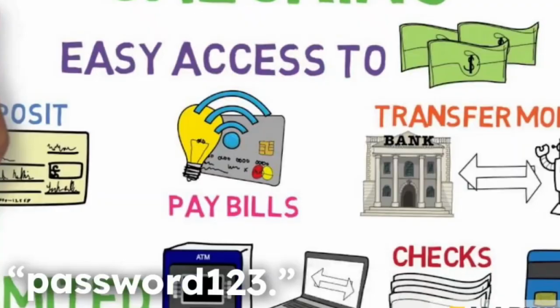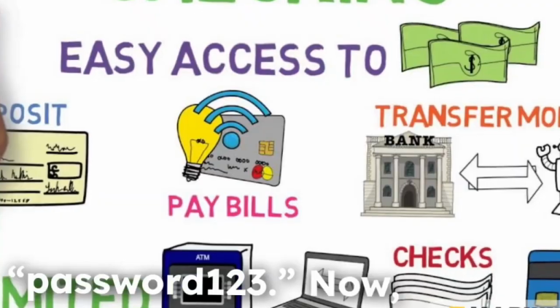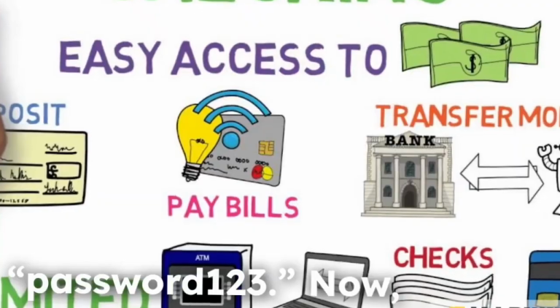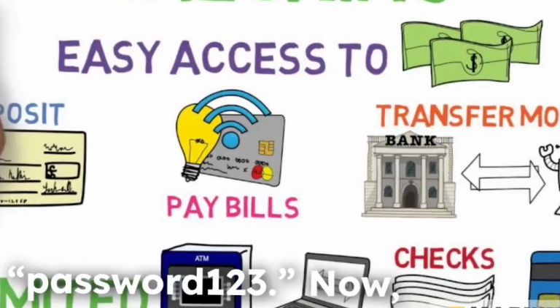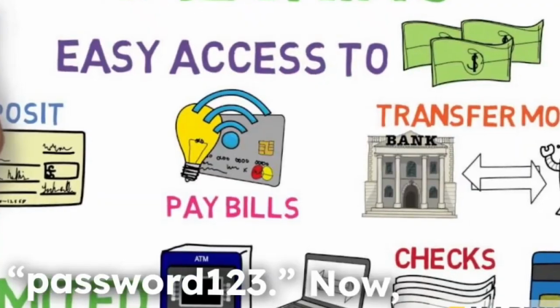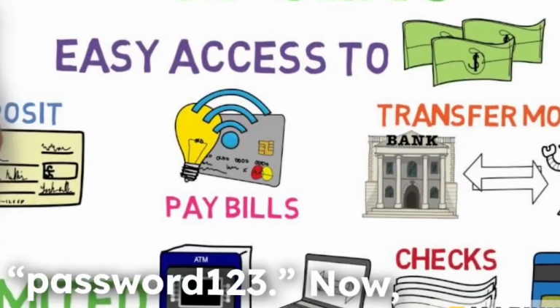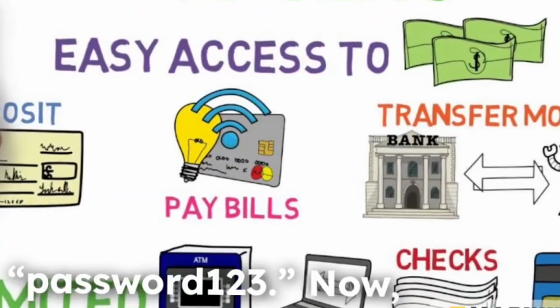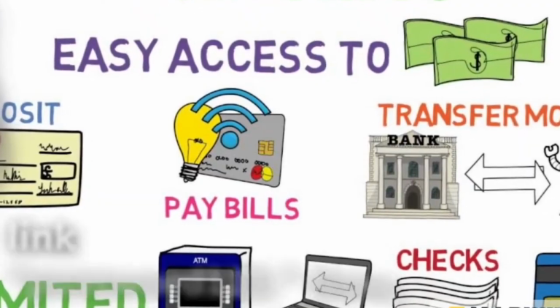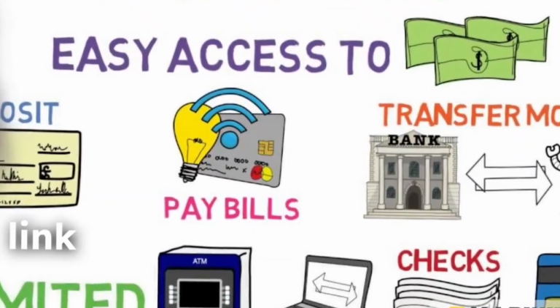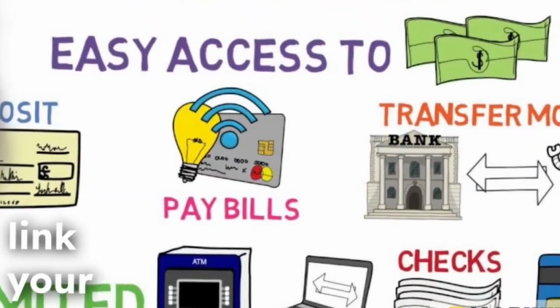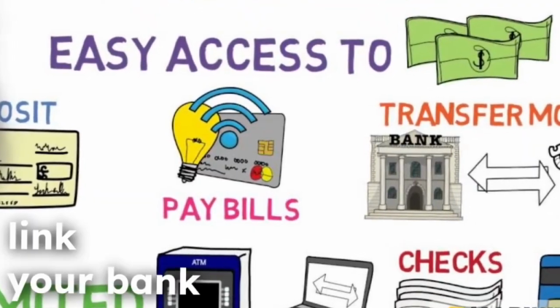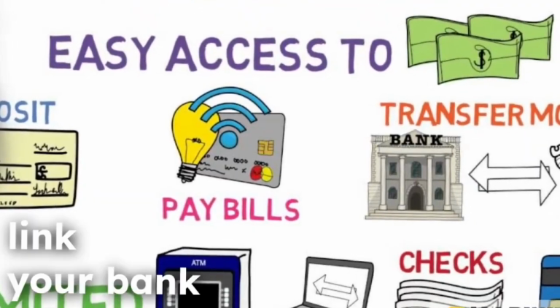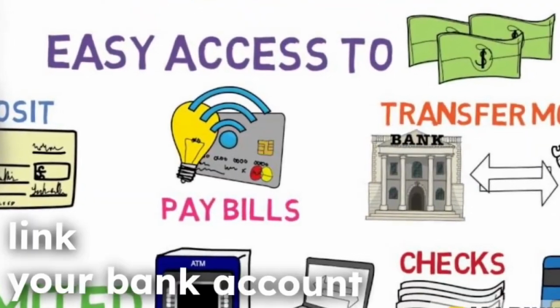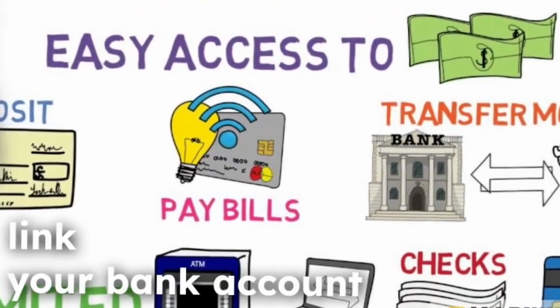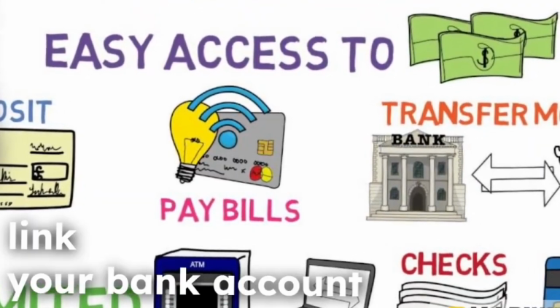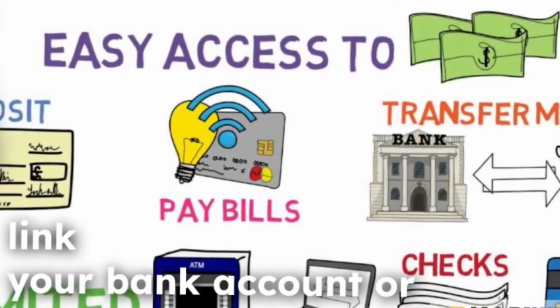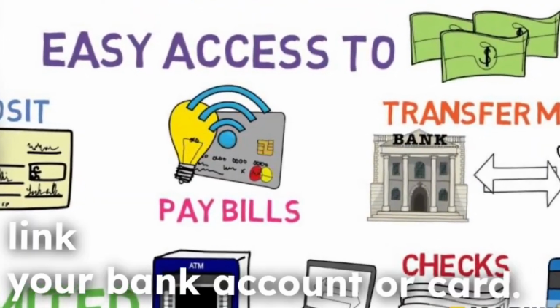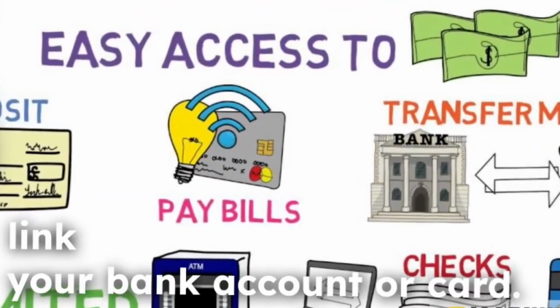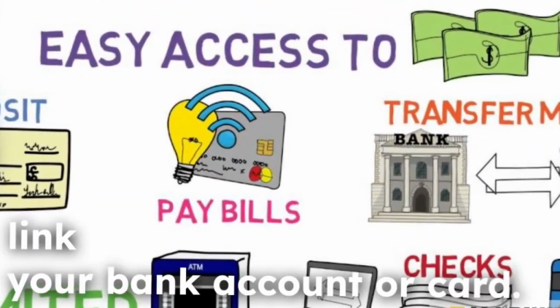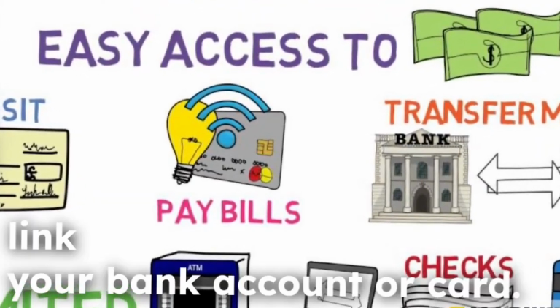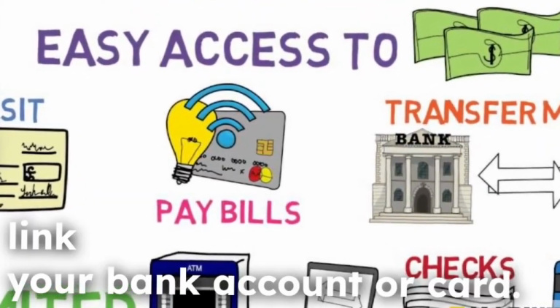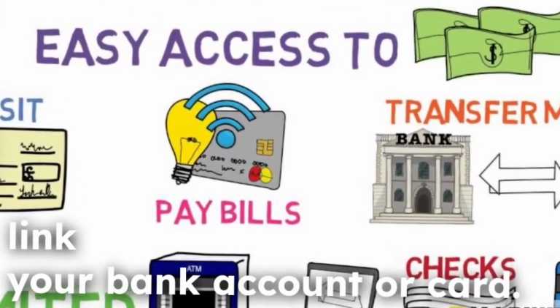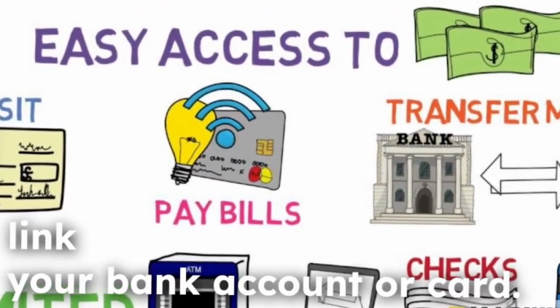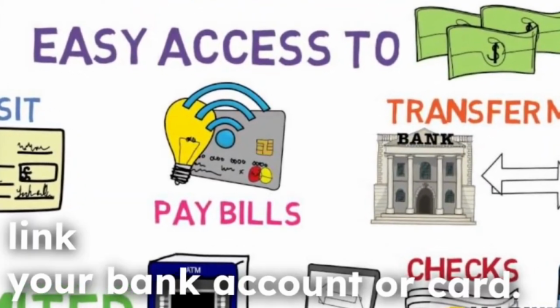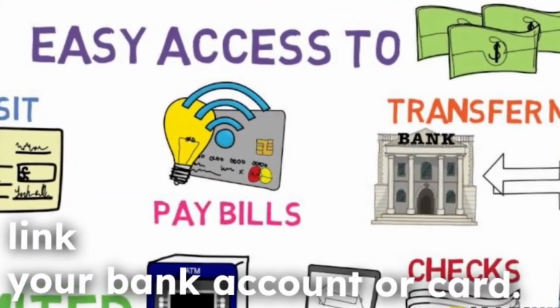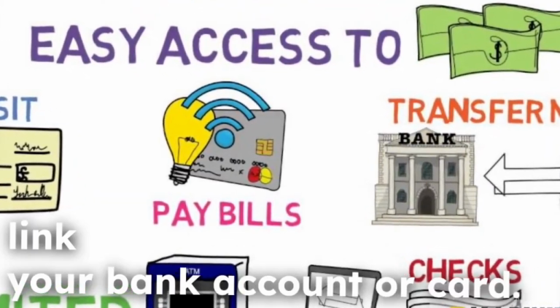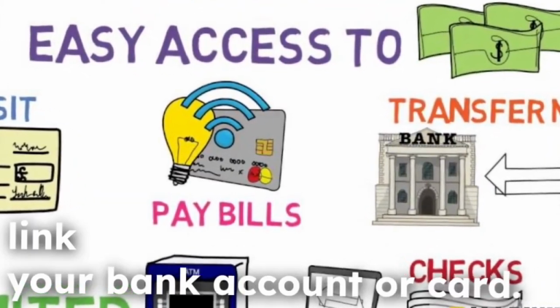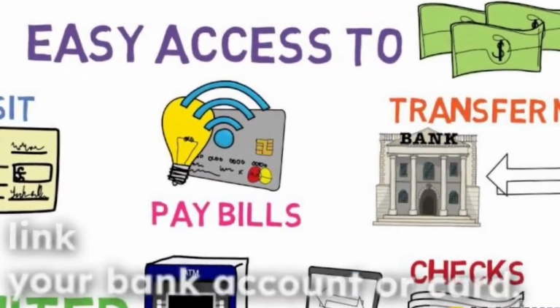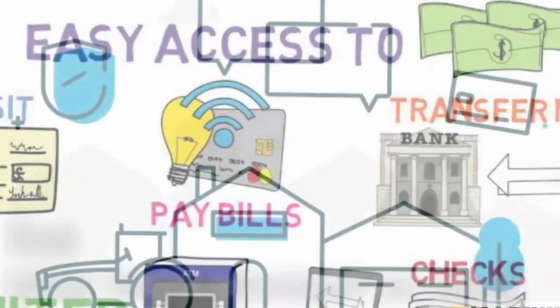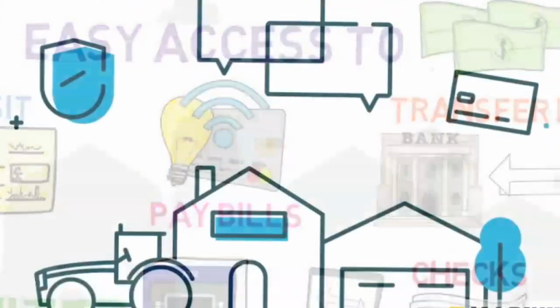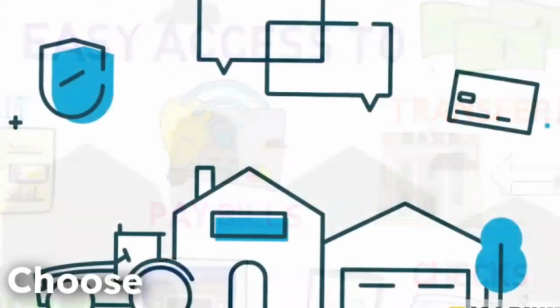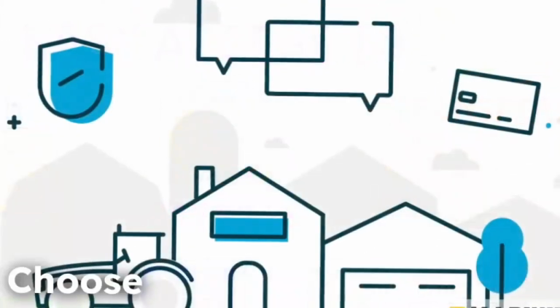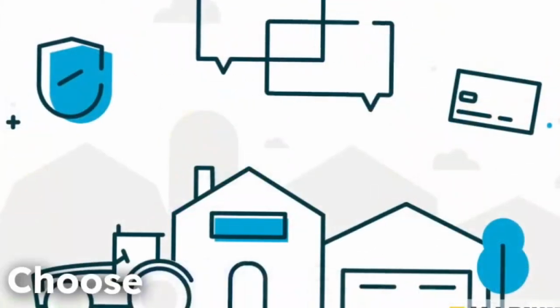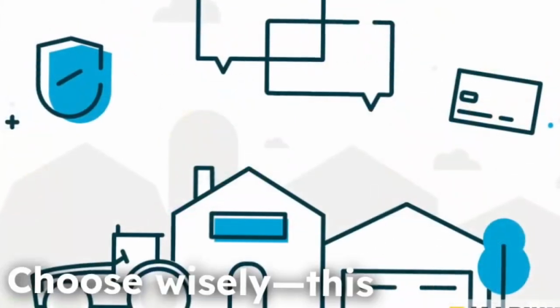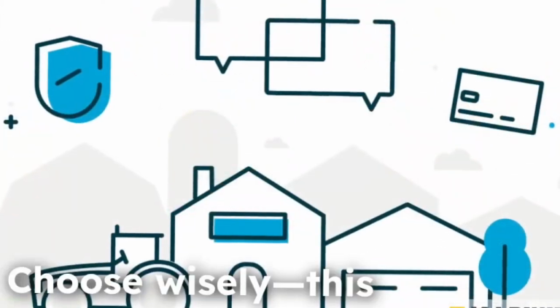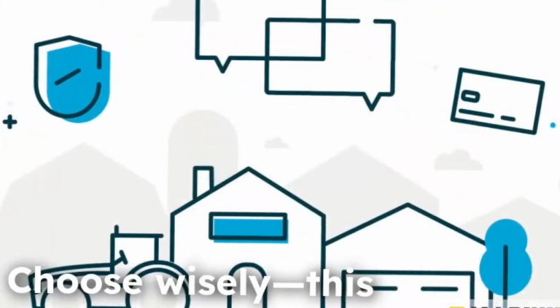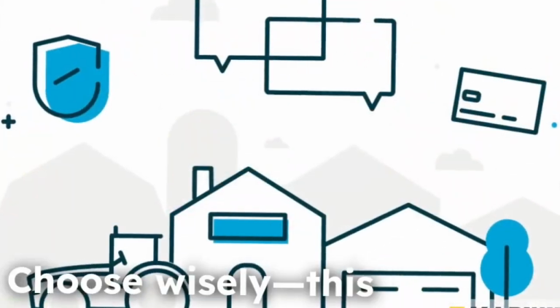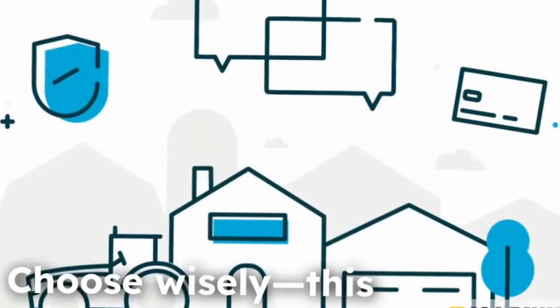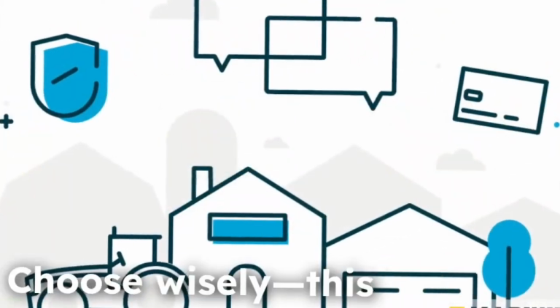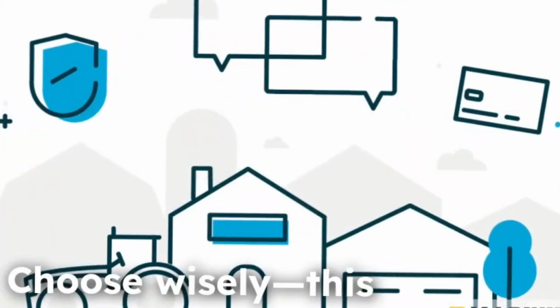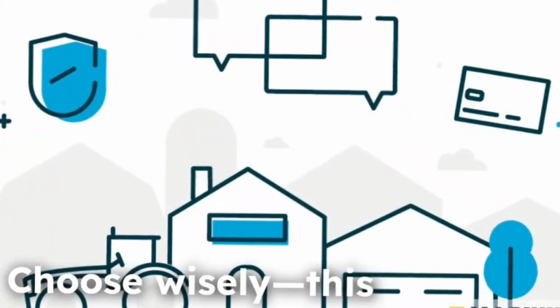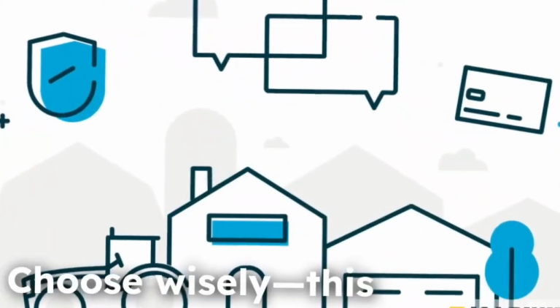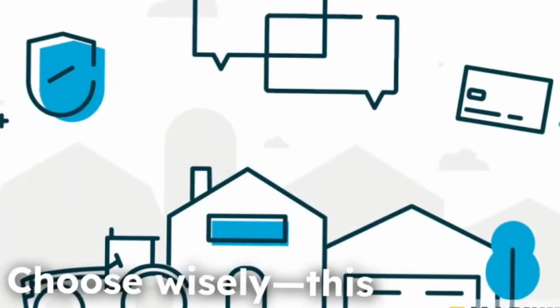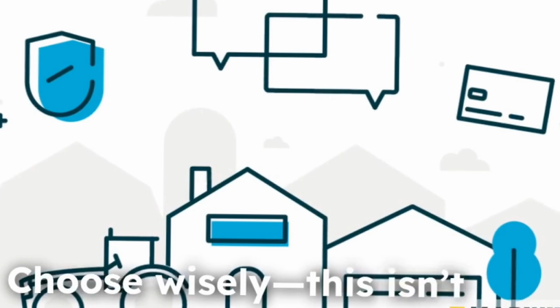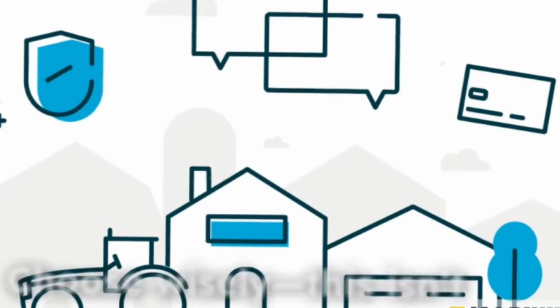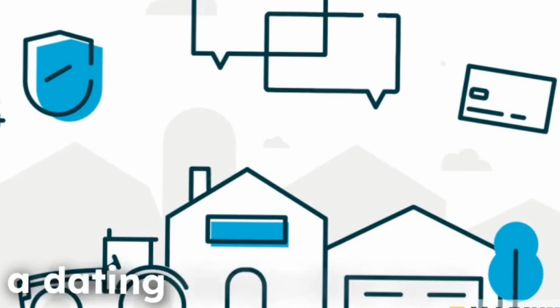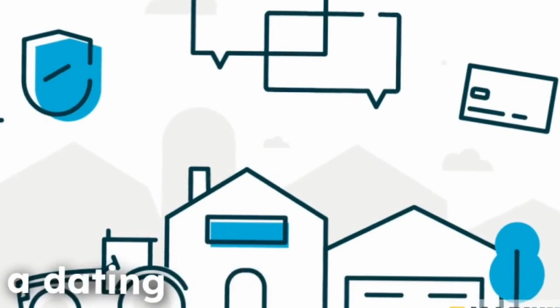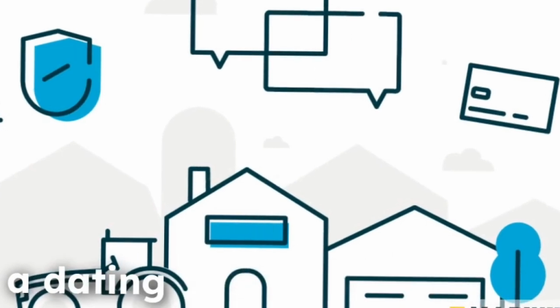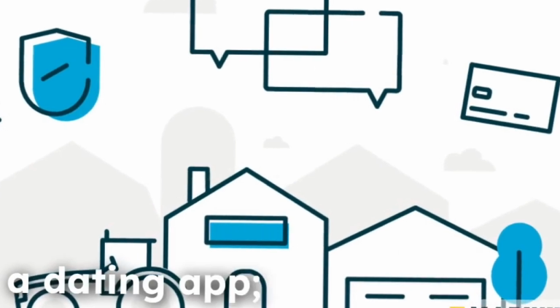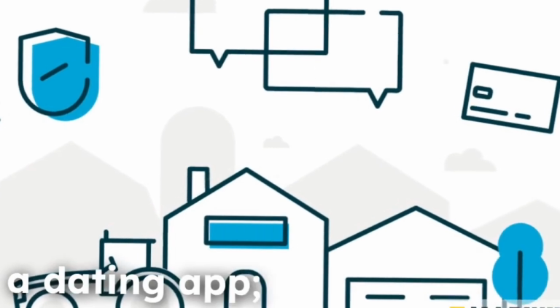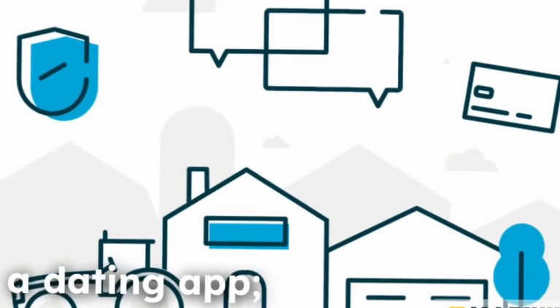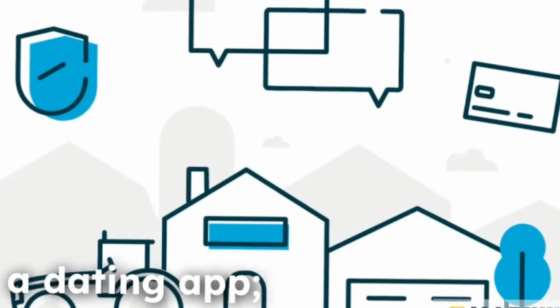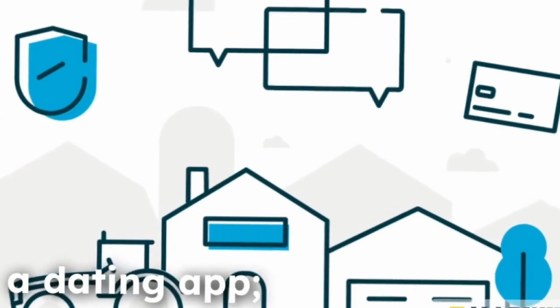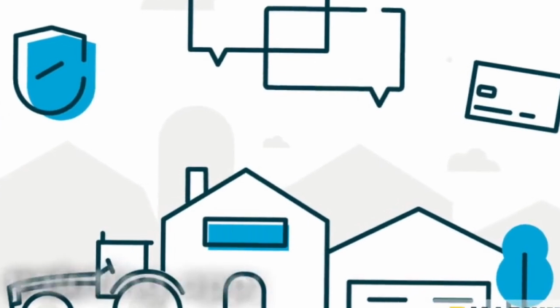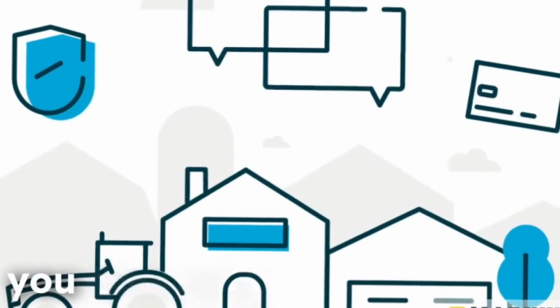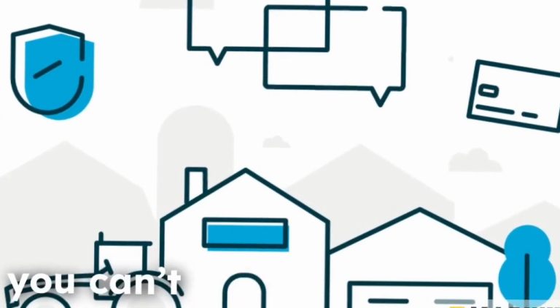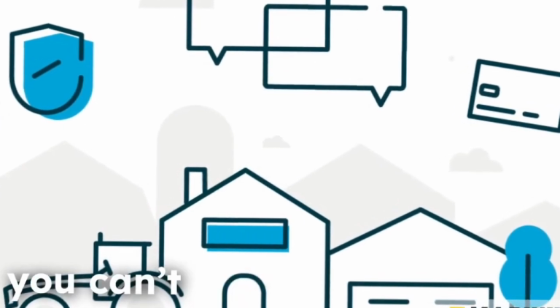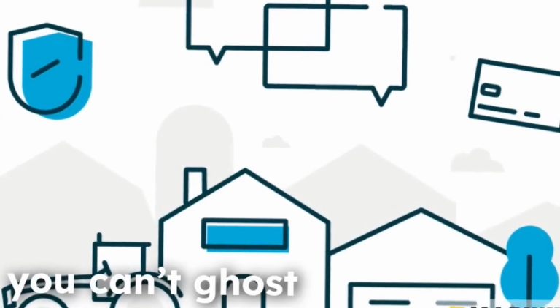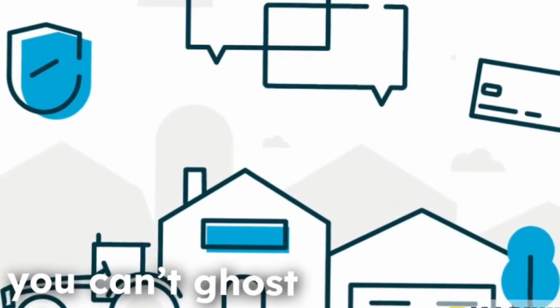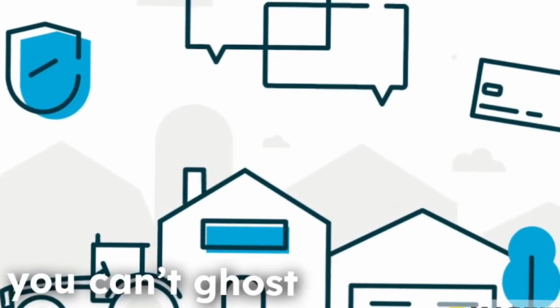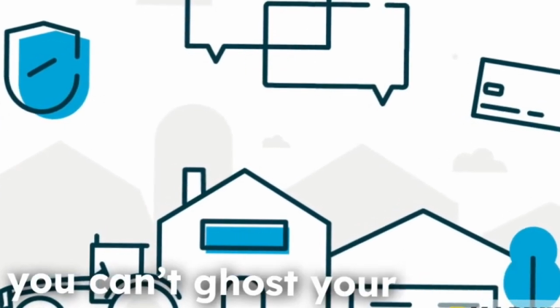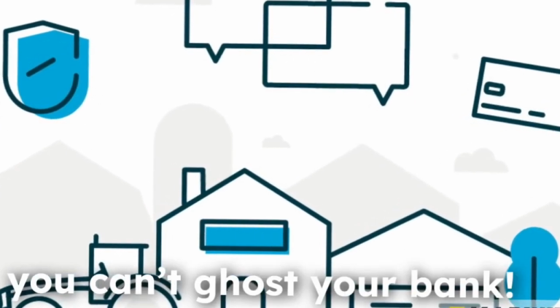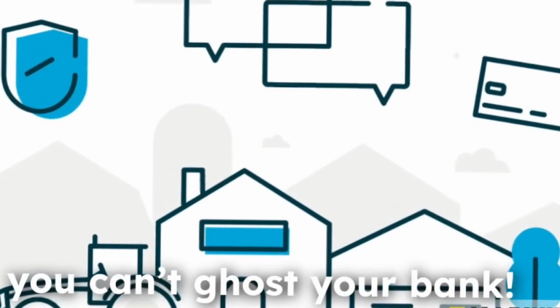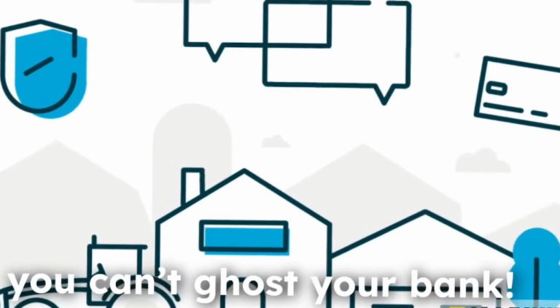Now, link your bank account or card. Choose wisely — this isn't a dating app, you can't ghost your bank.